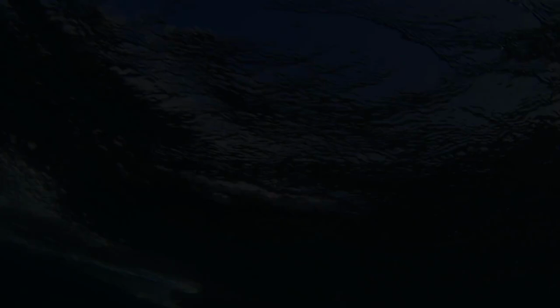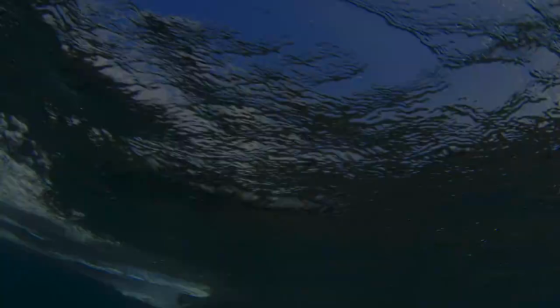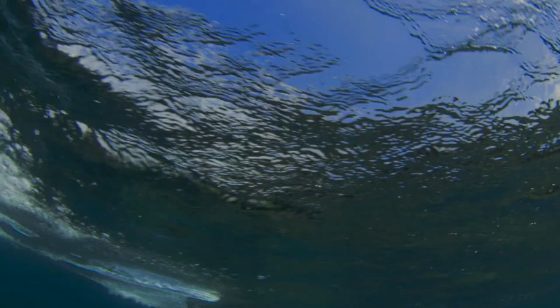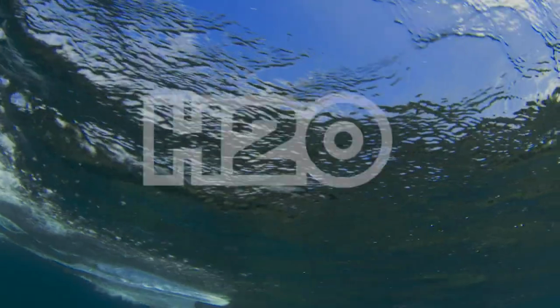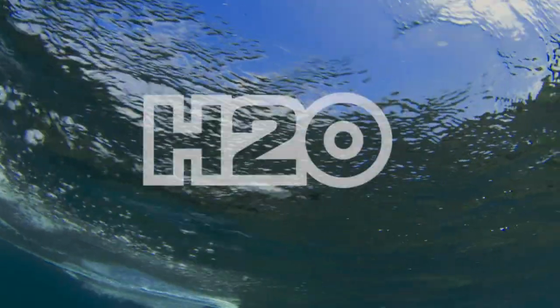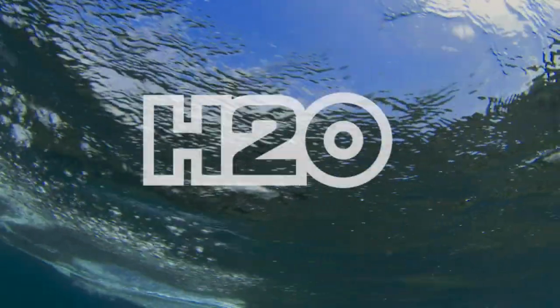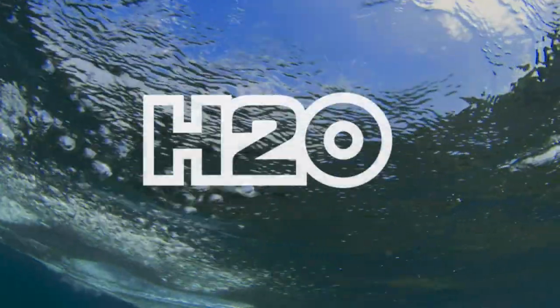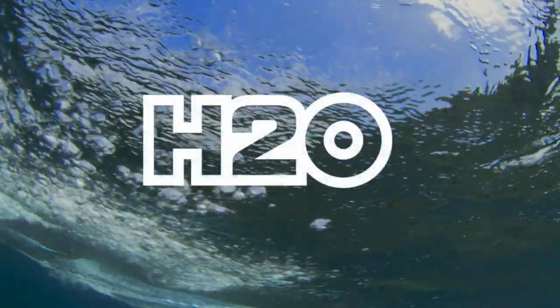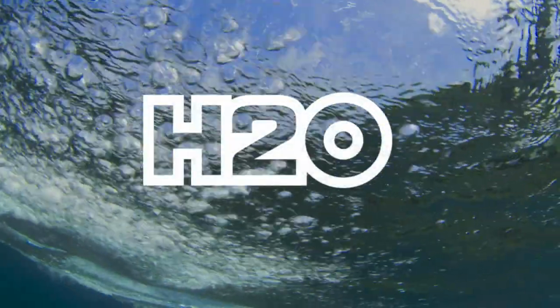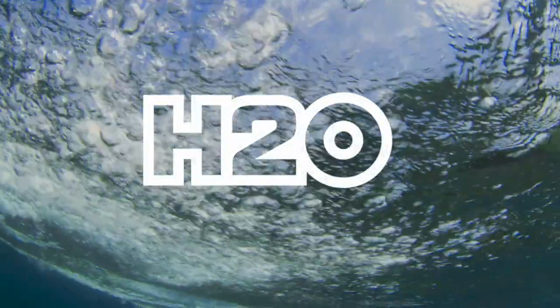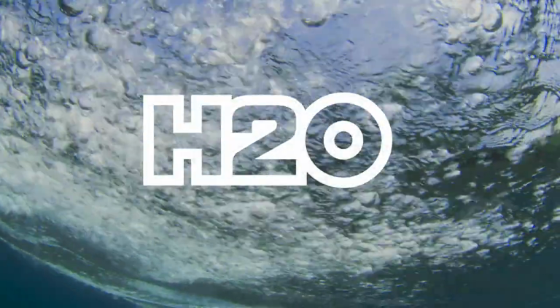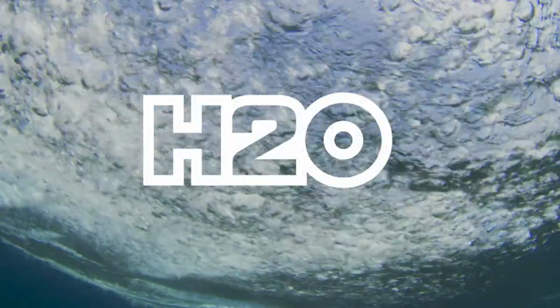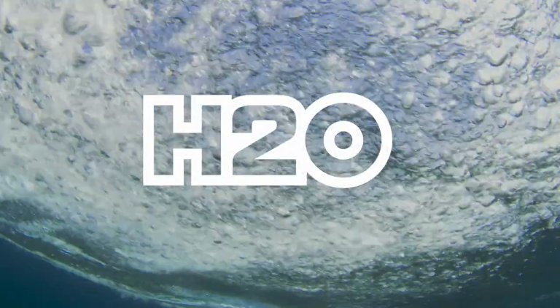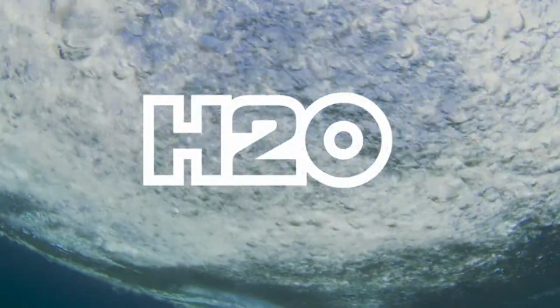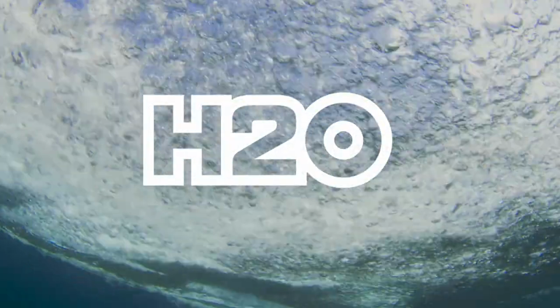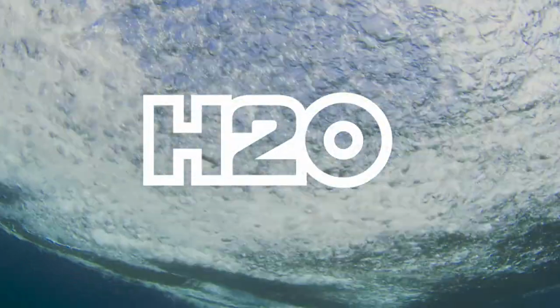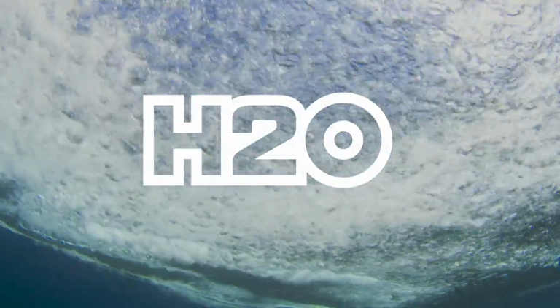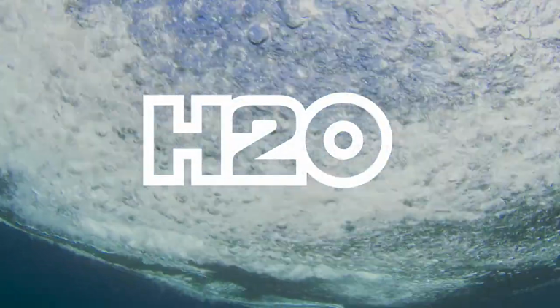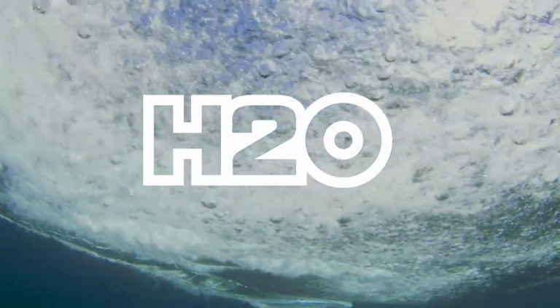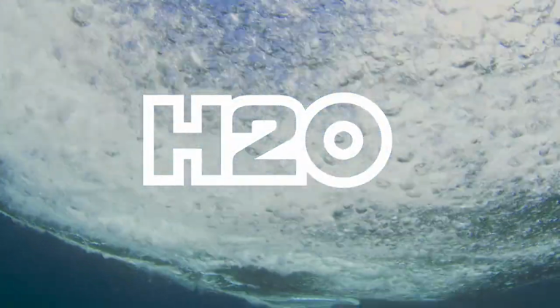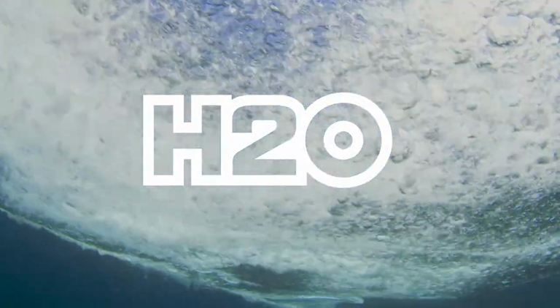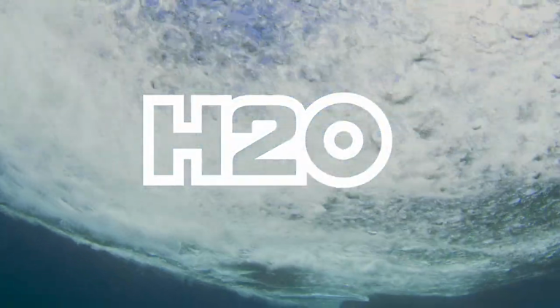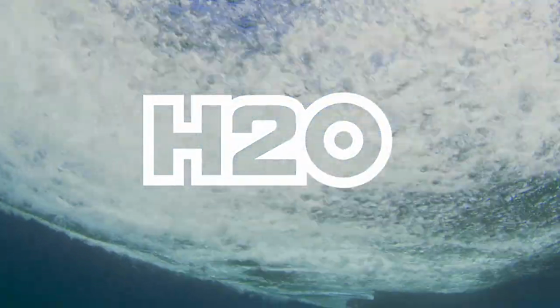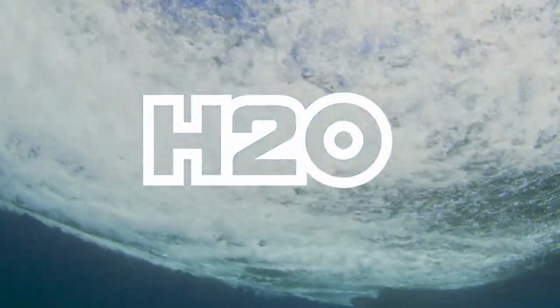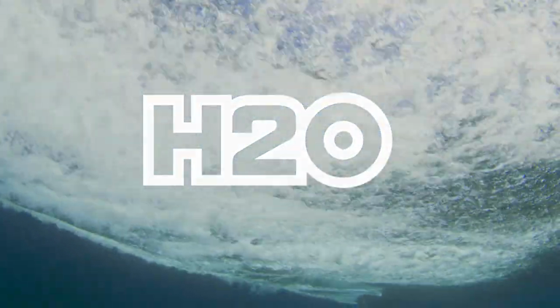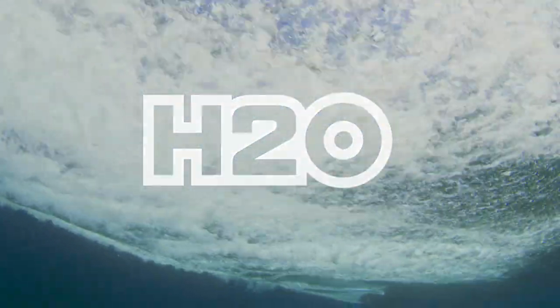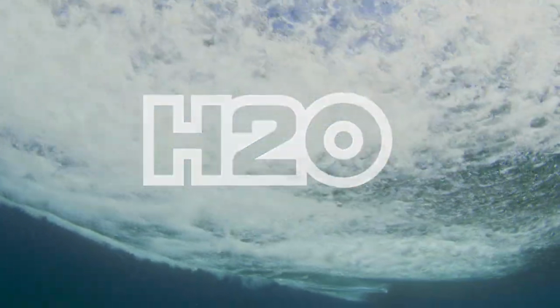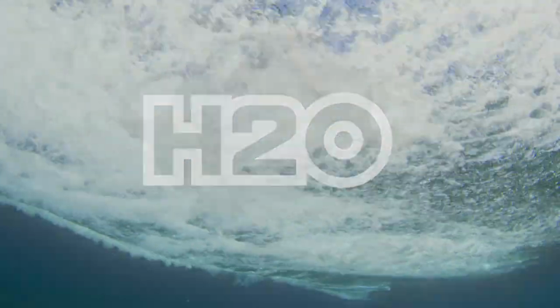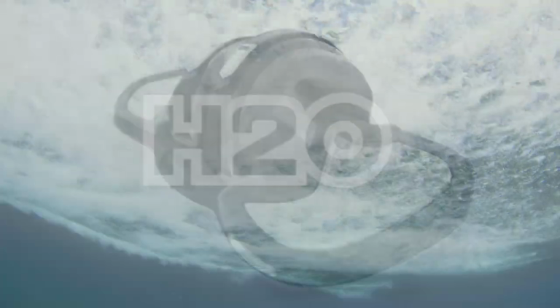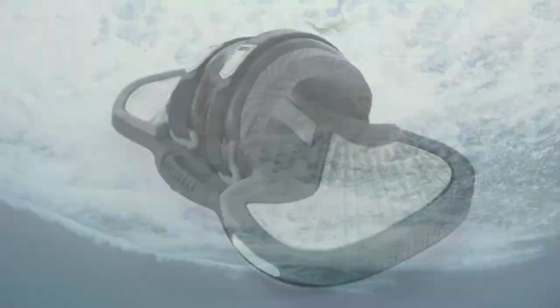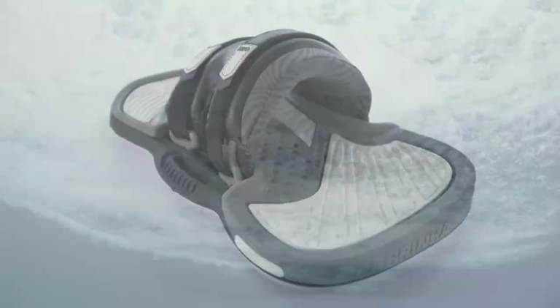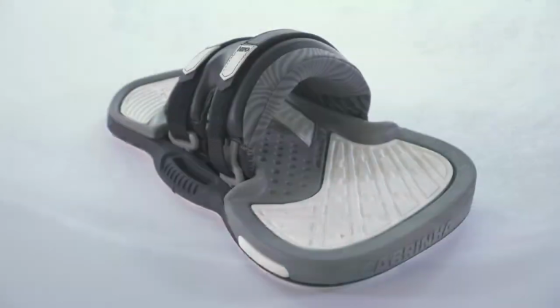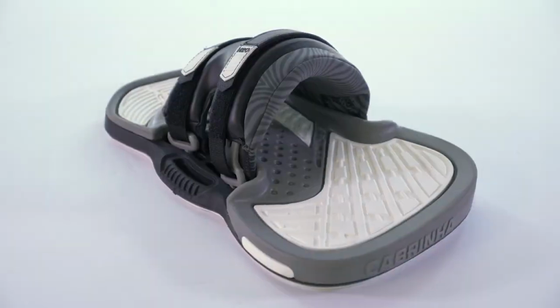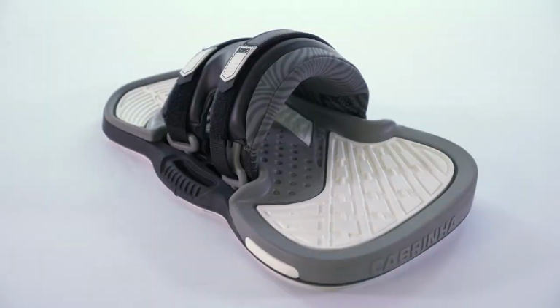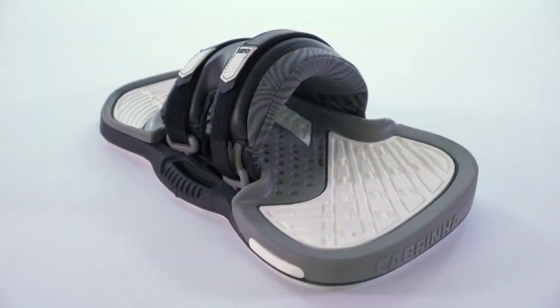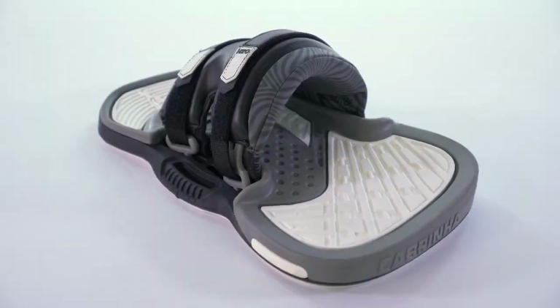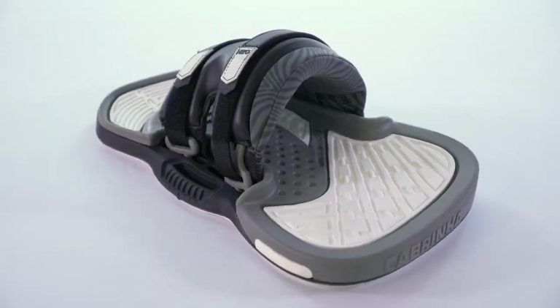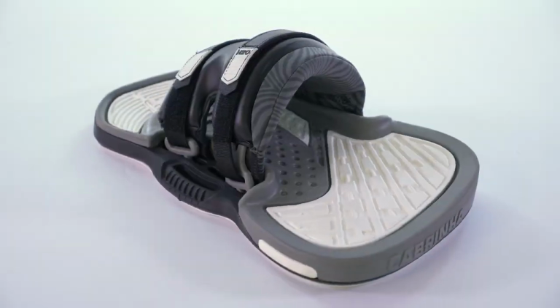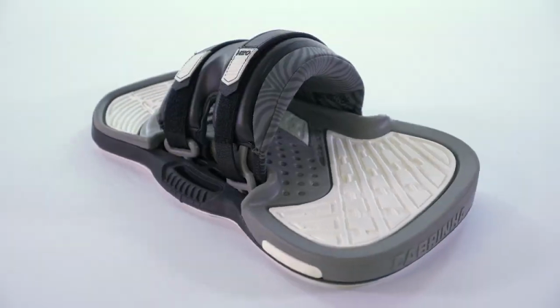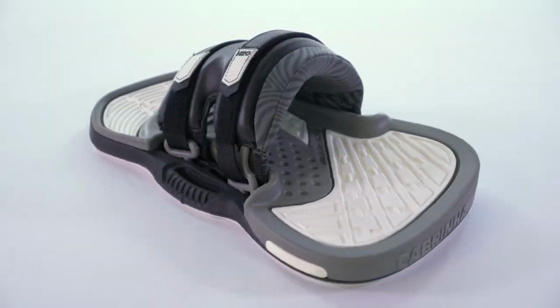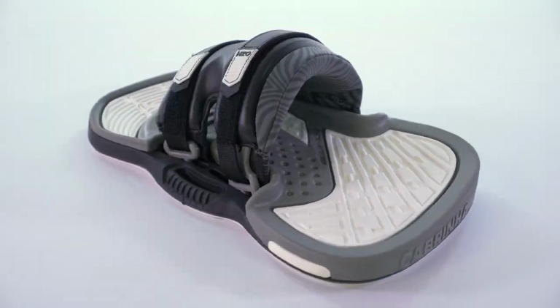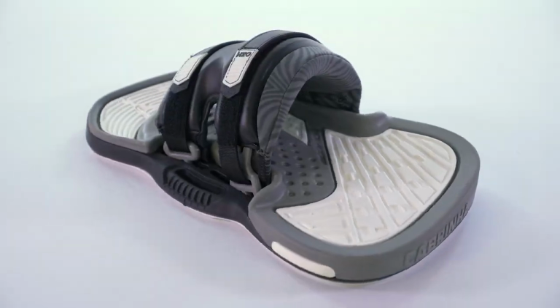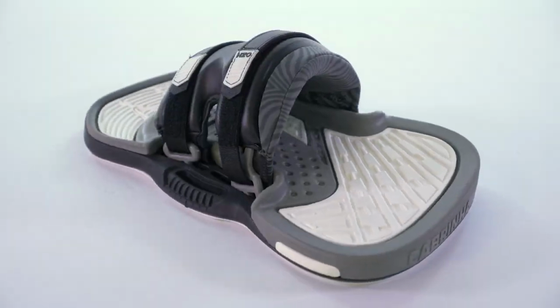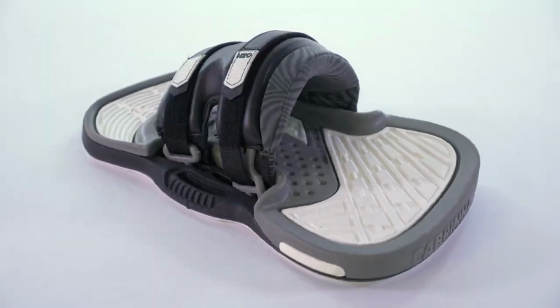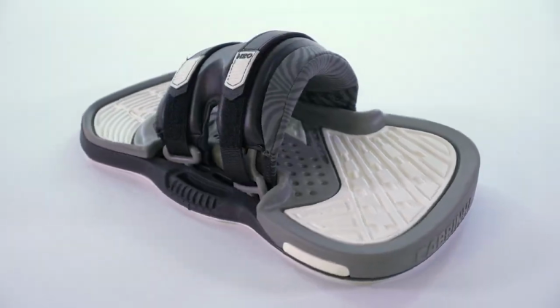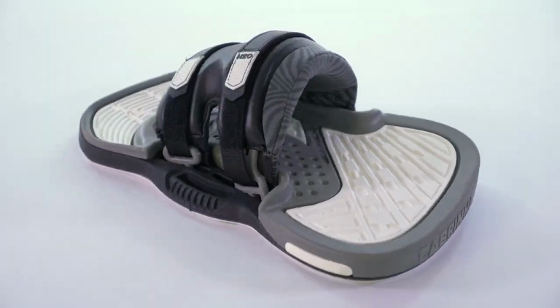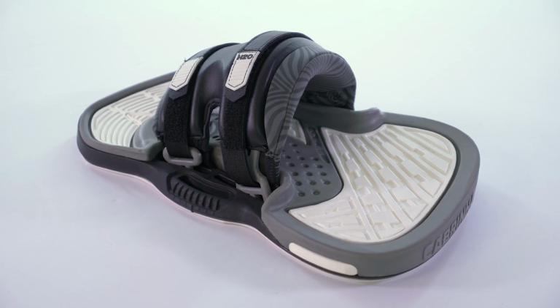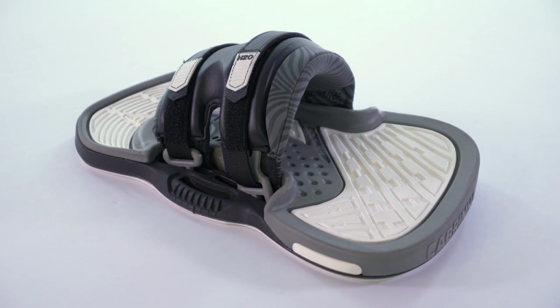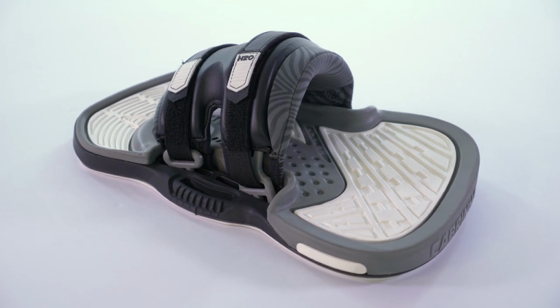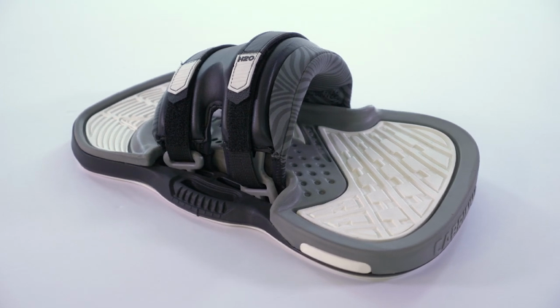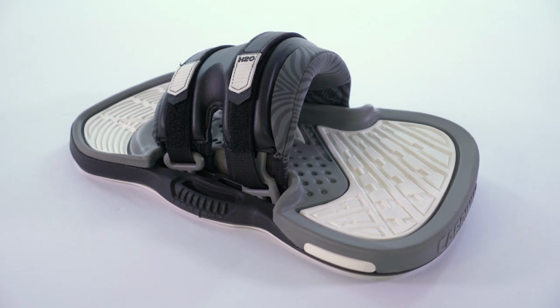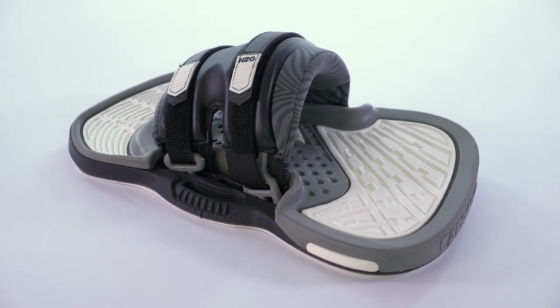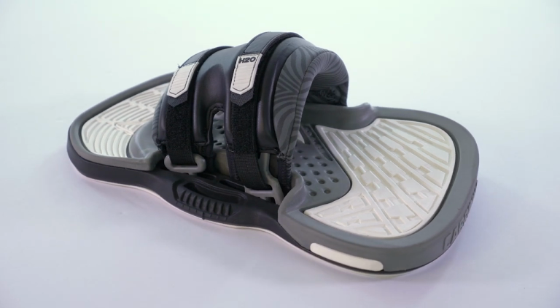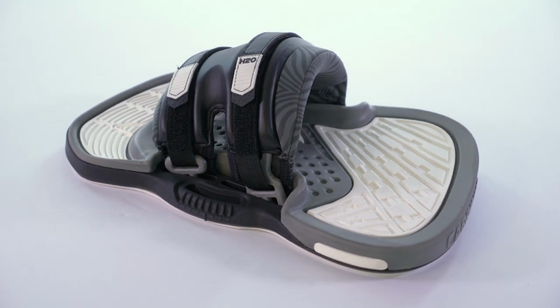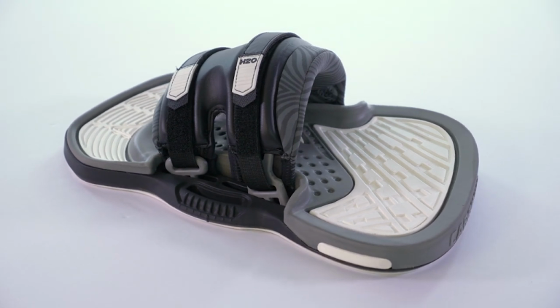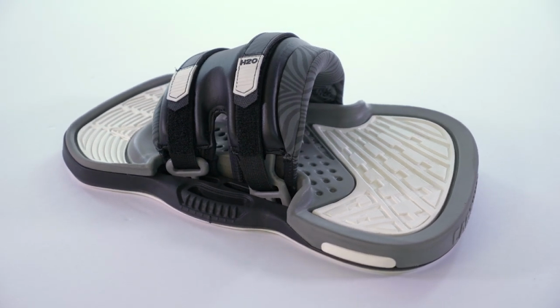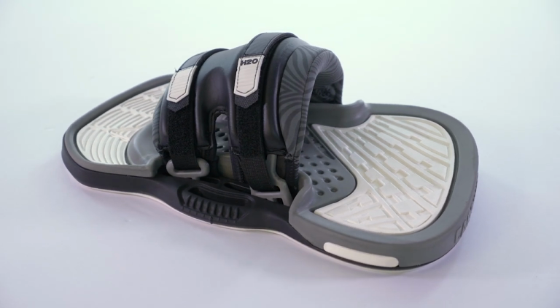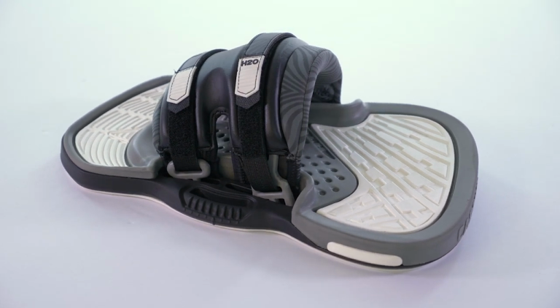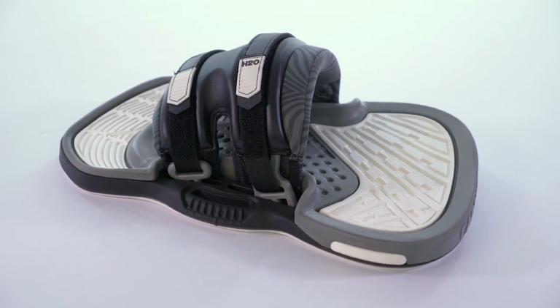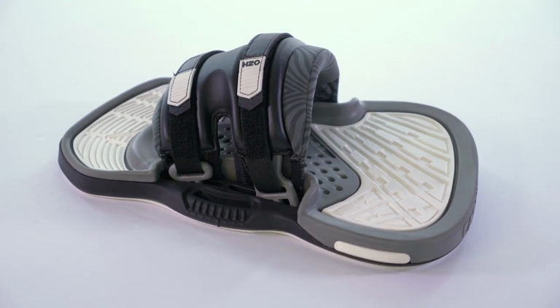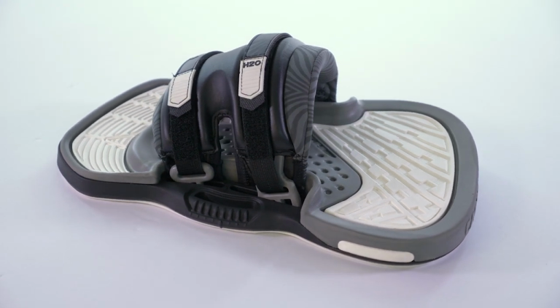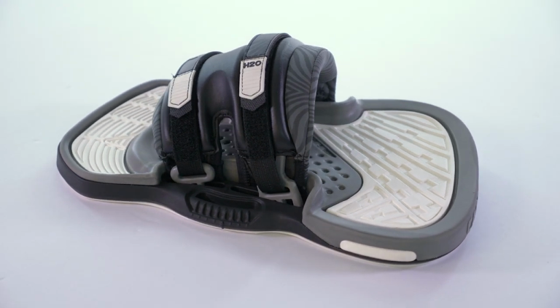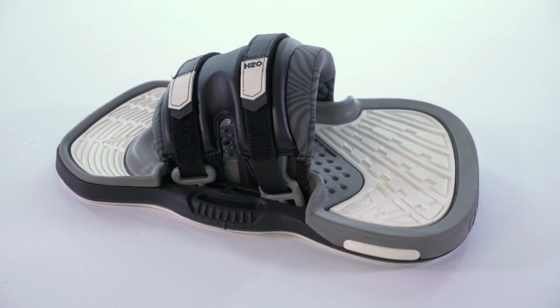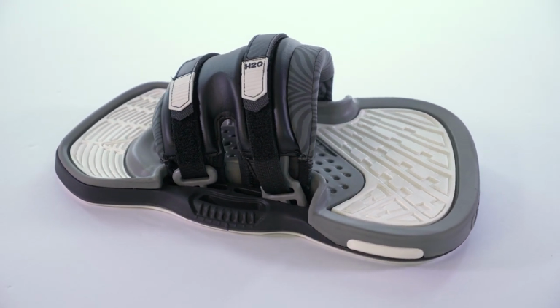The quest for the perfect two-strap binding is over. Introducing the H2O Premium Adjustable Binding from Cabrina.